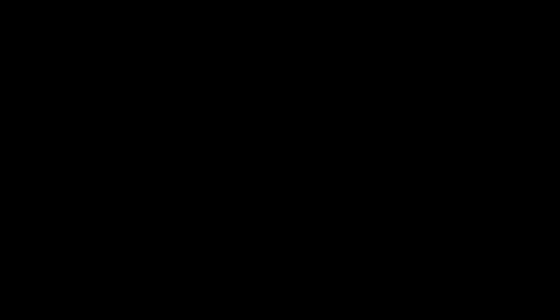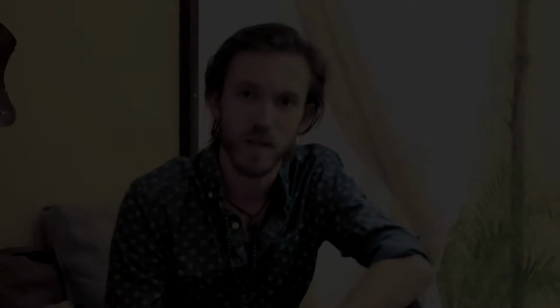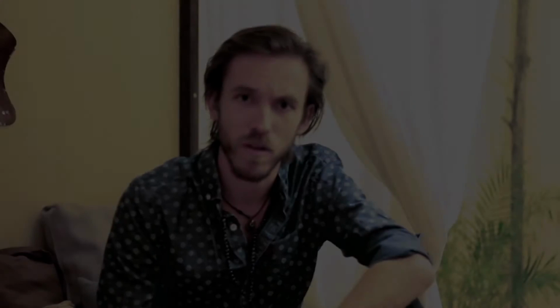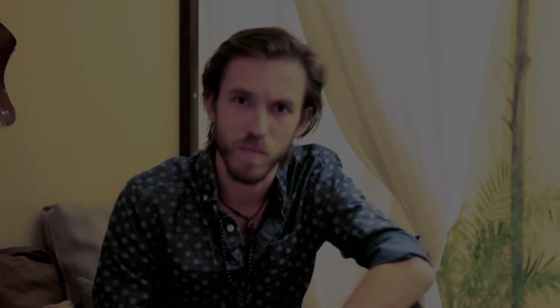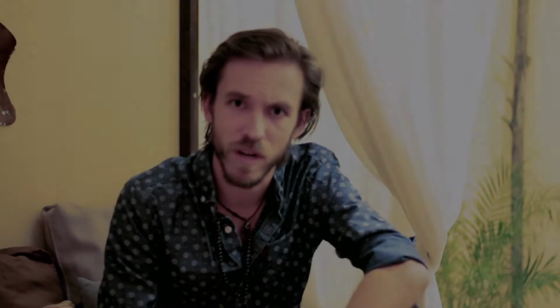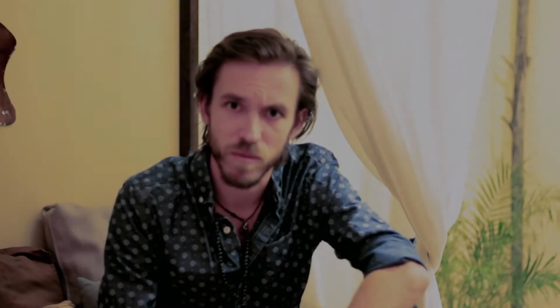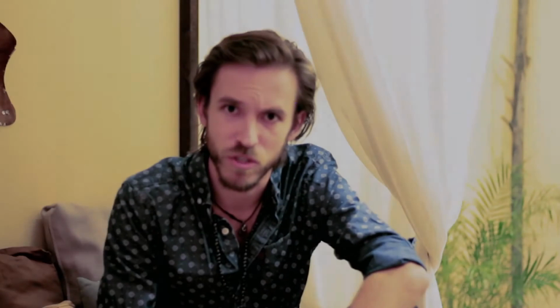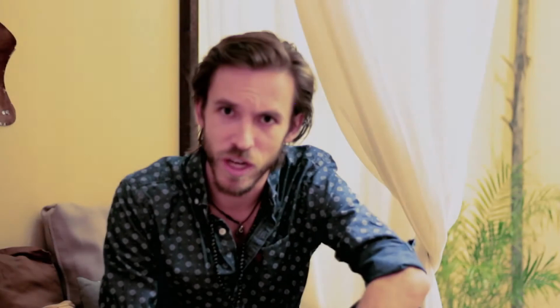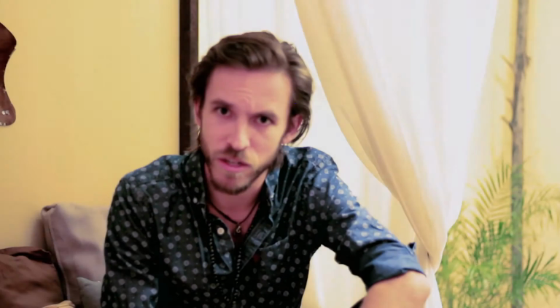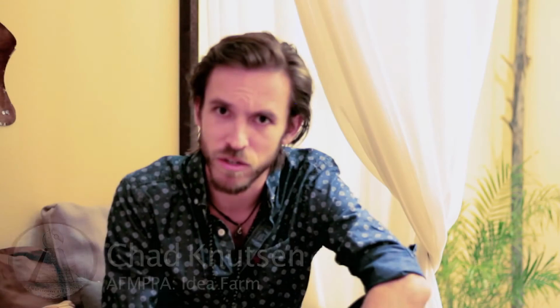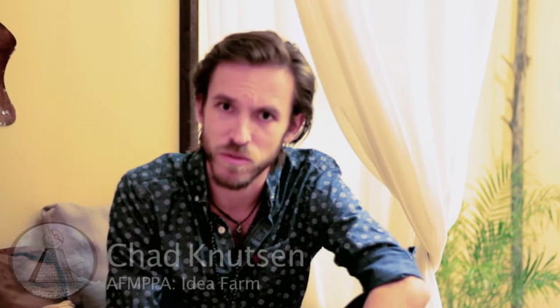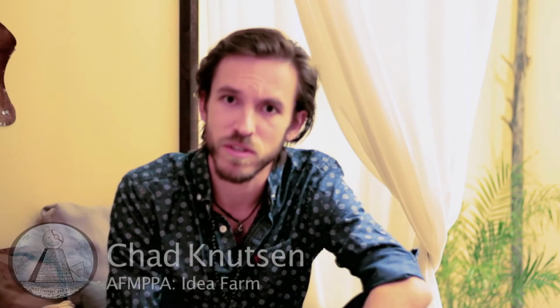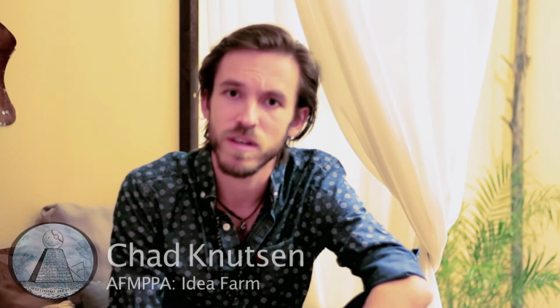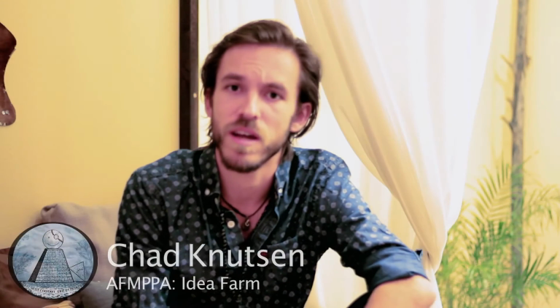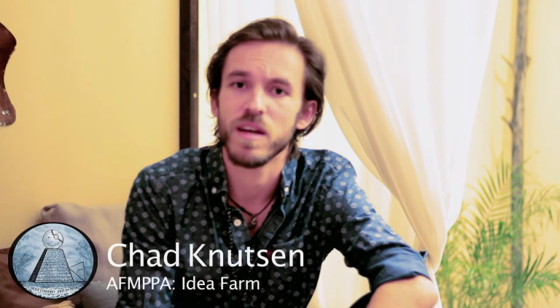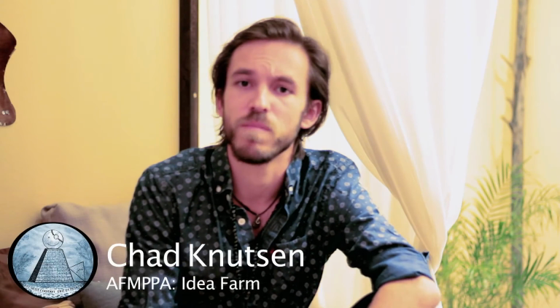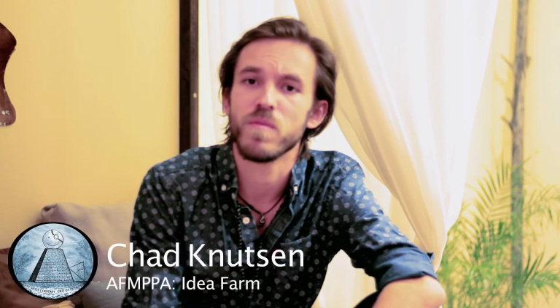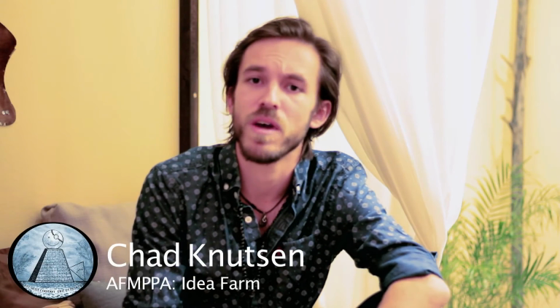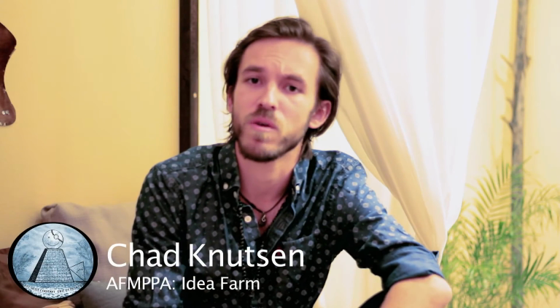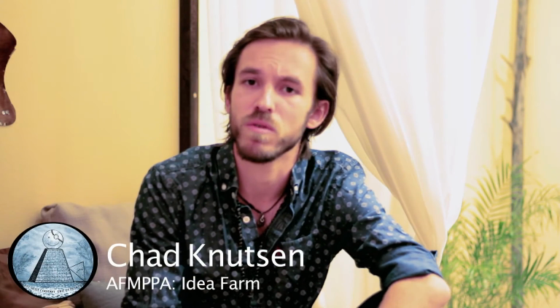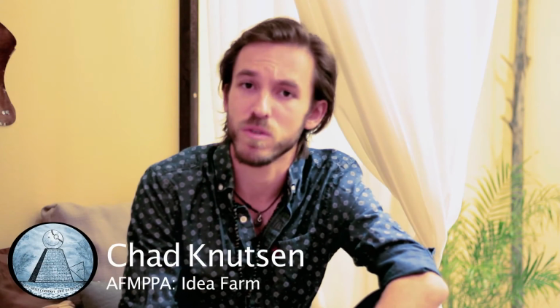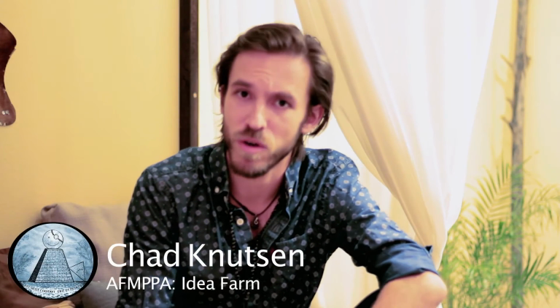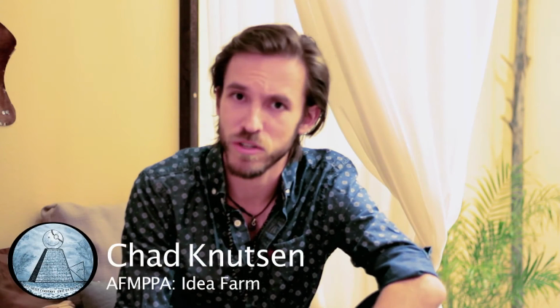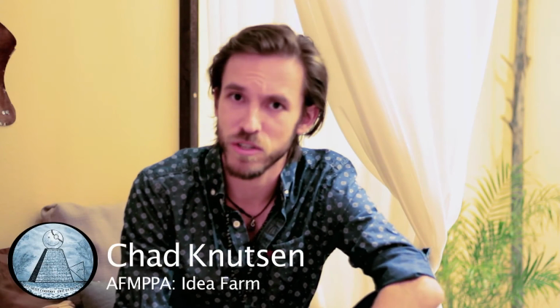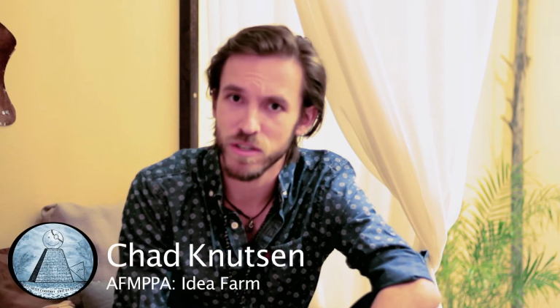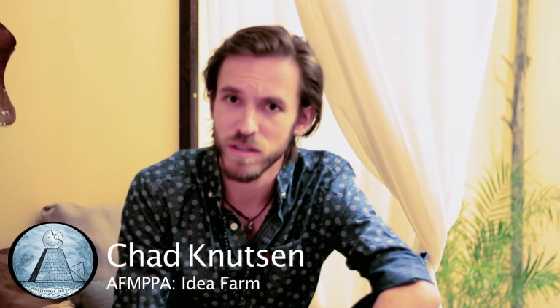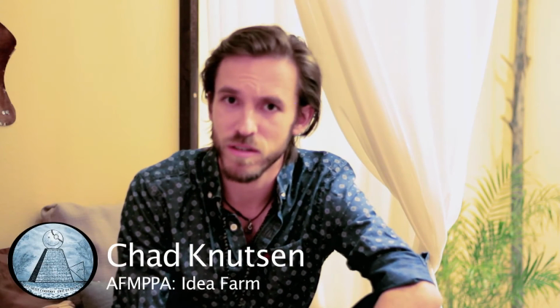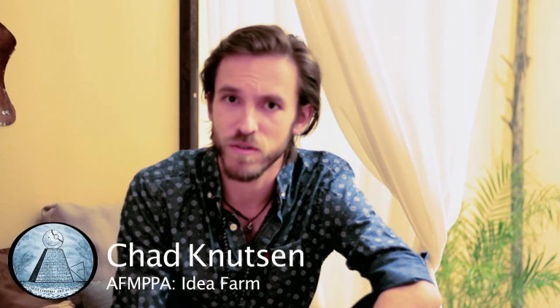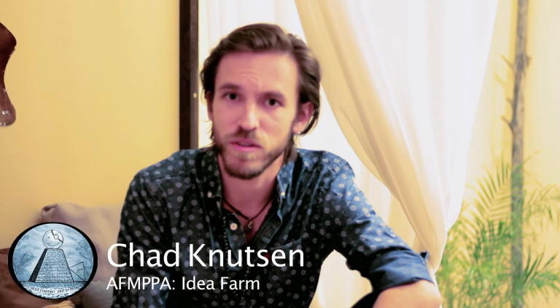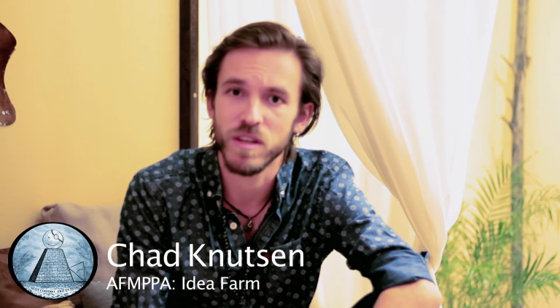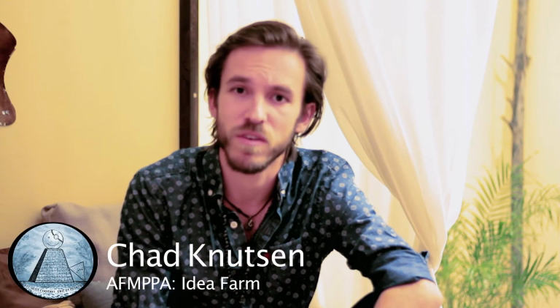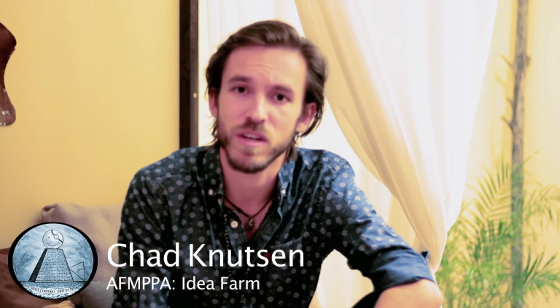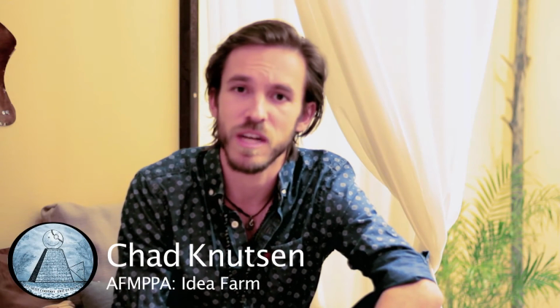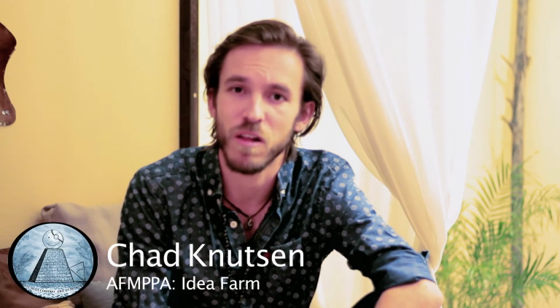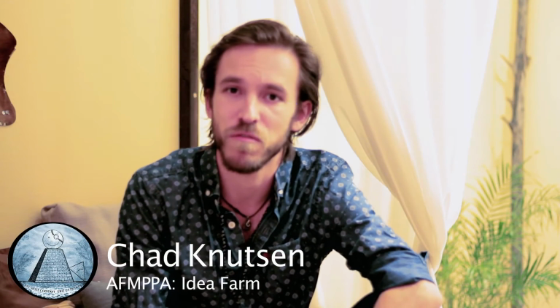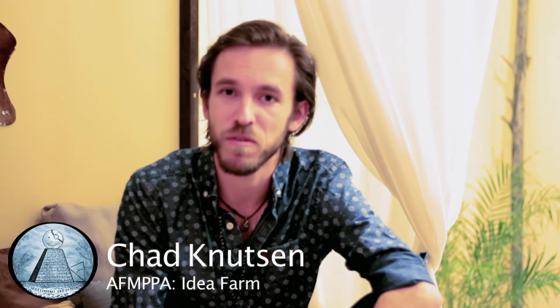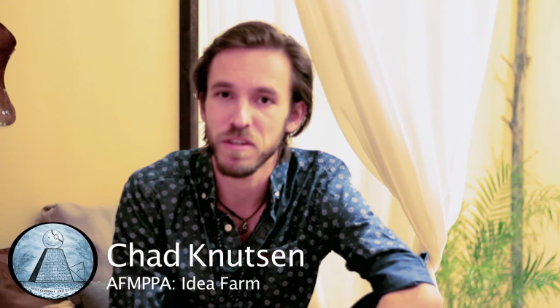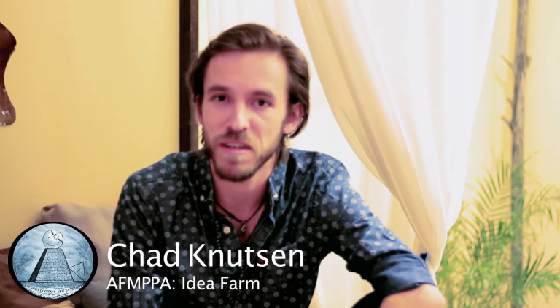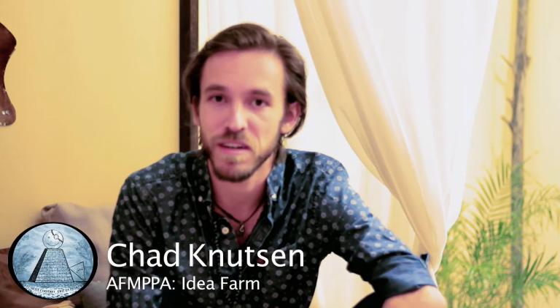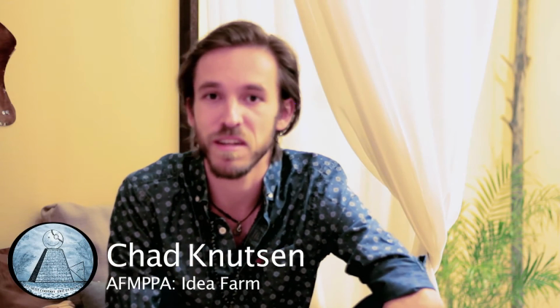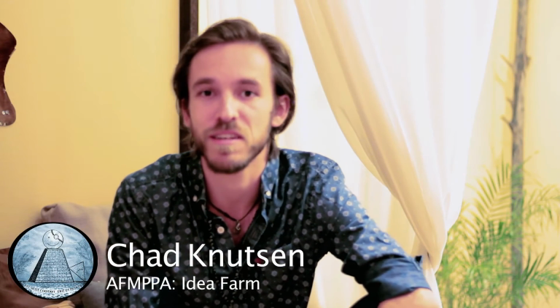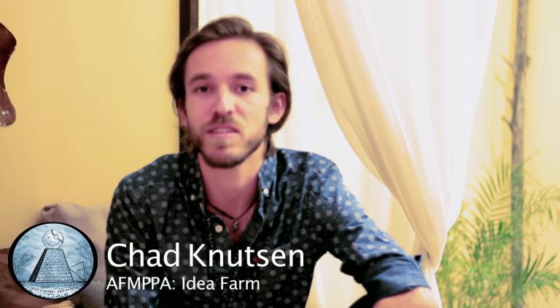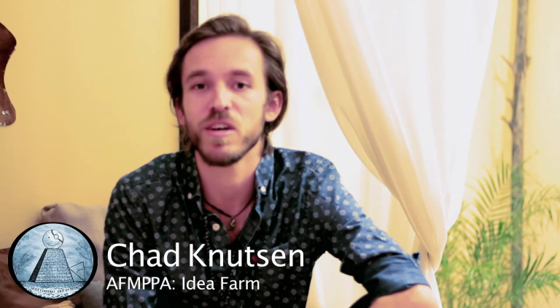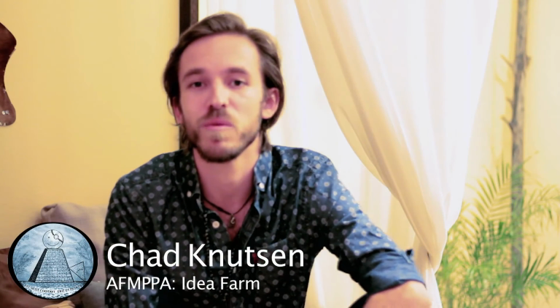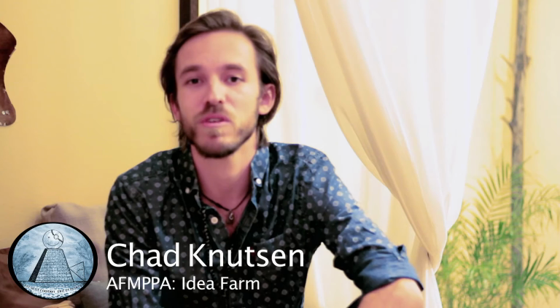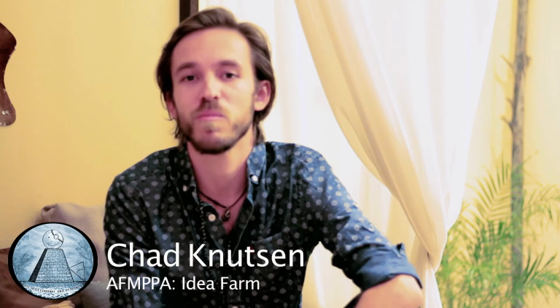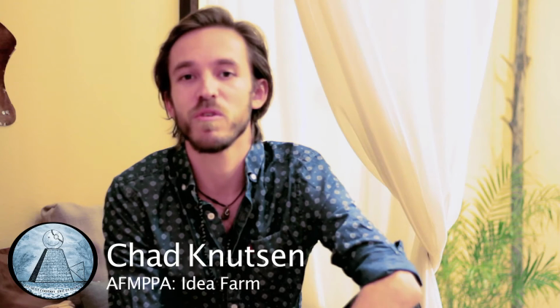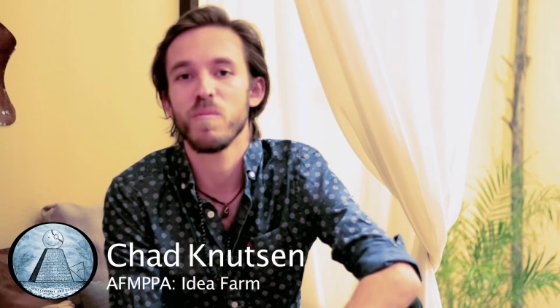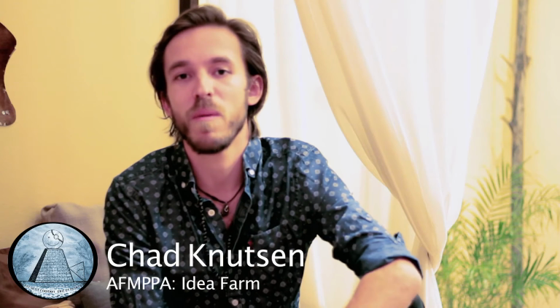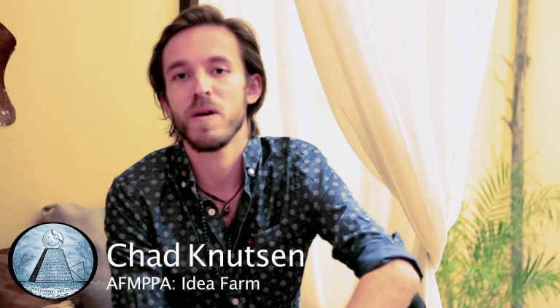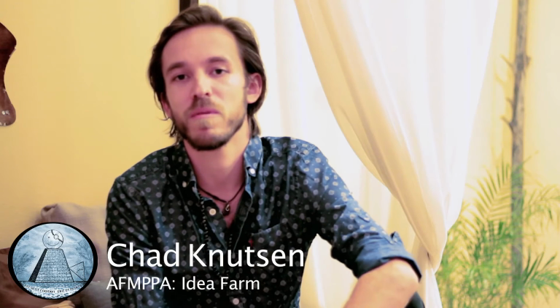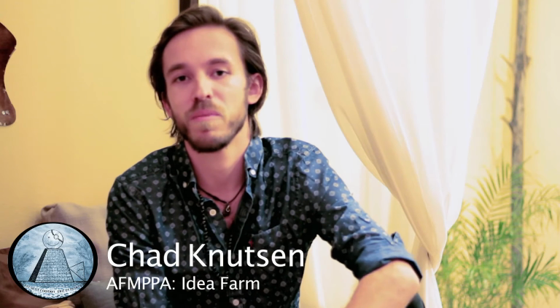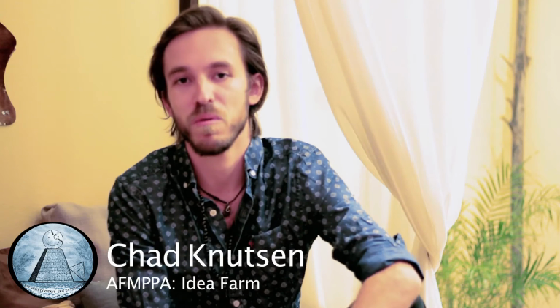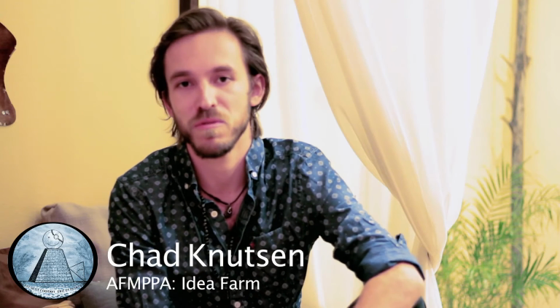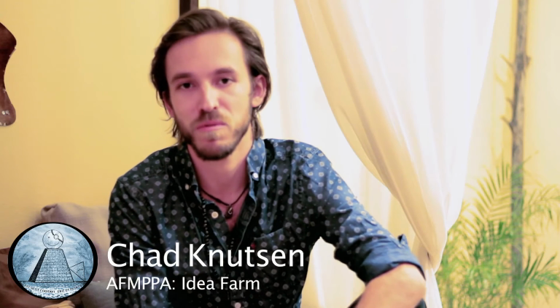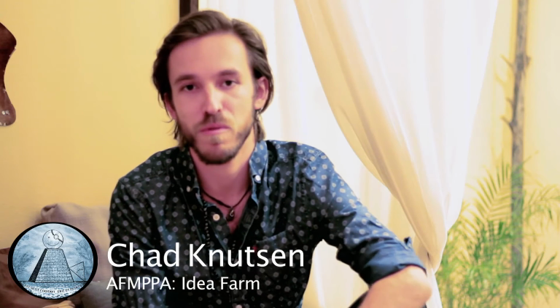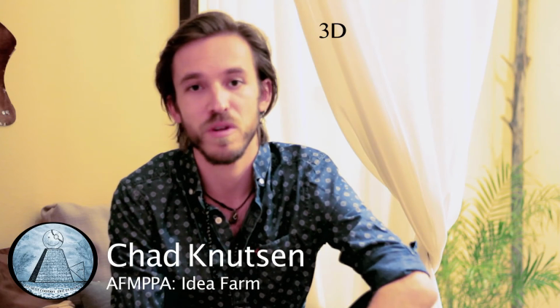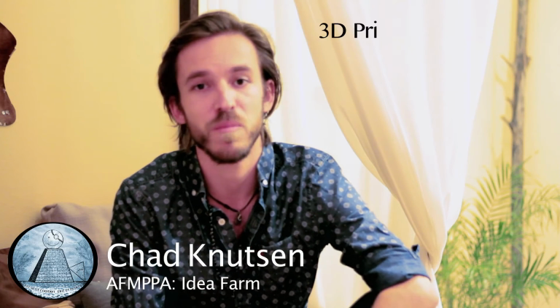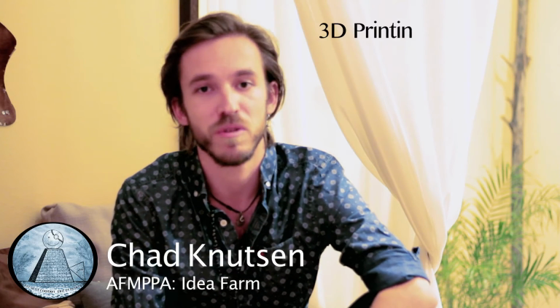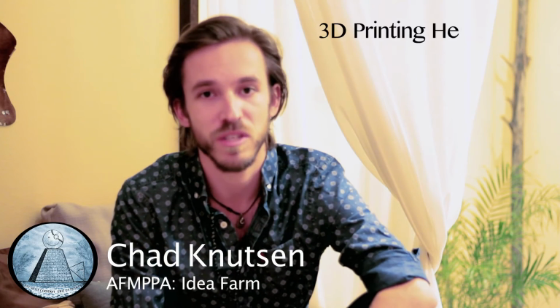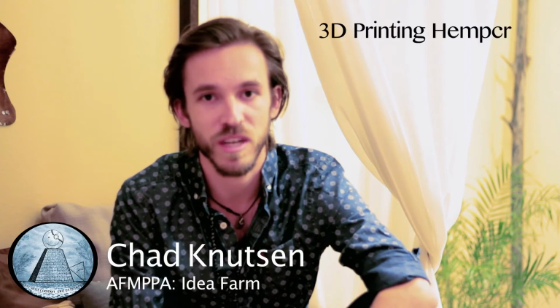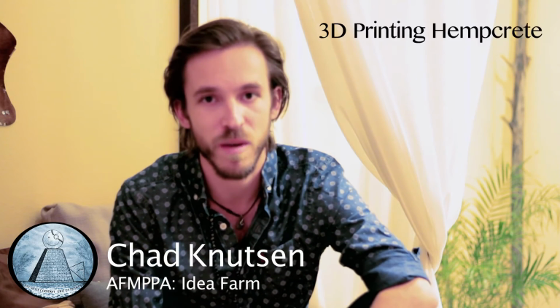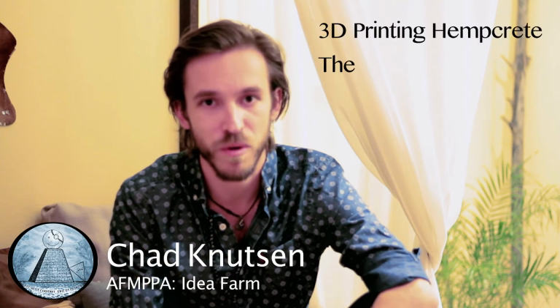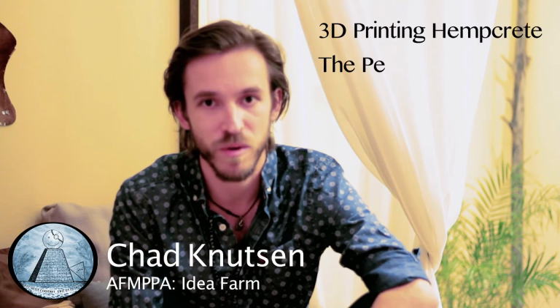Hello, my name is Chad Knudsen, and I'm from Anacortes, Washington, currently living in California, and I'd like to tell you a little bit about my proposal: 3D Printing Hempcrete.